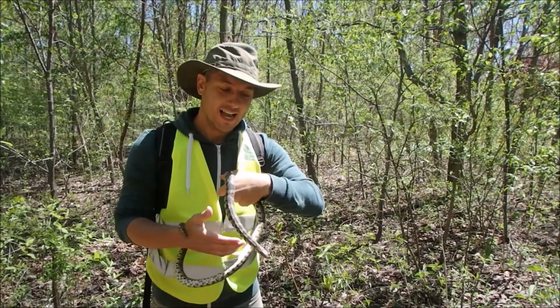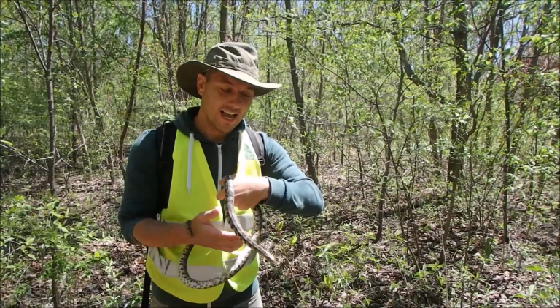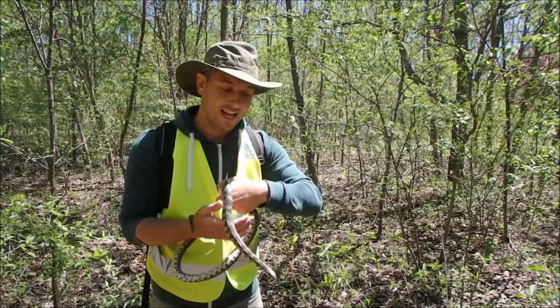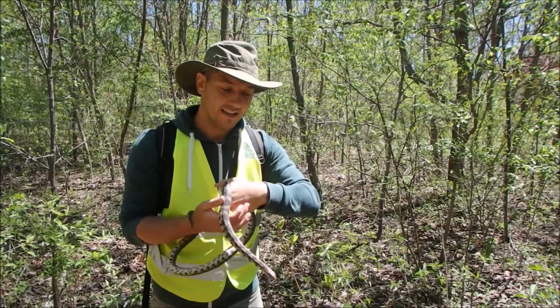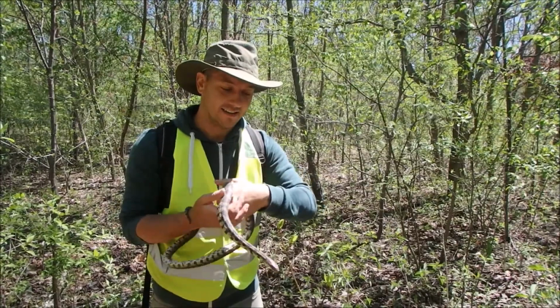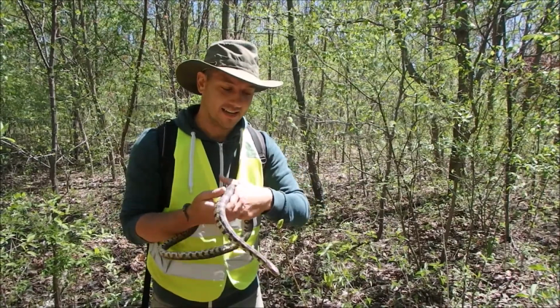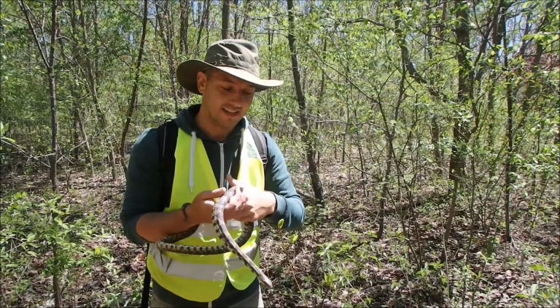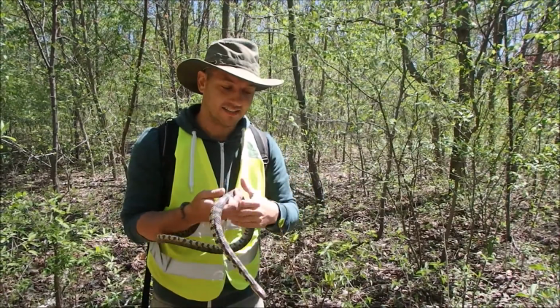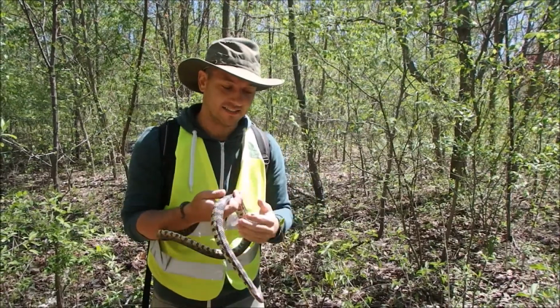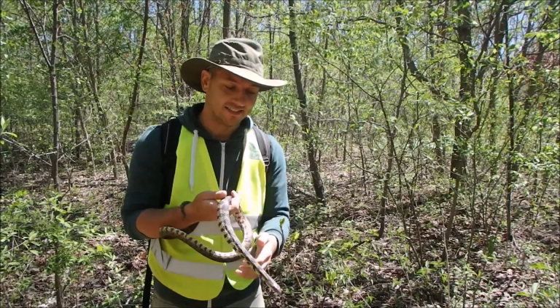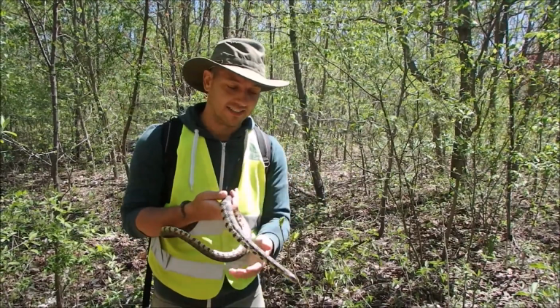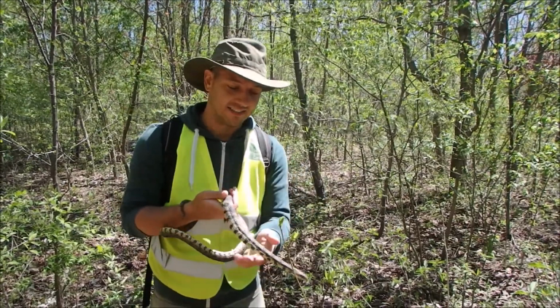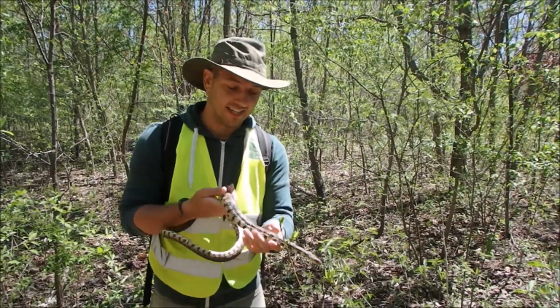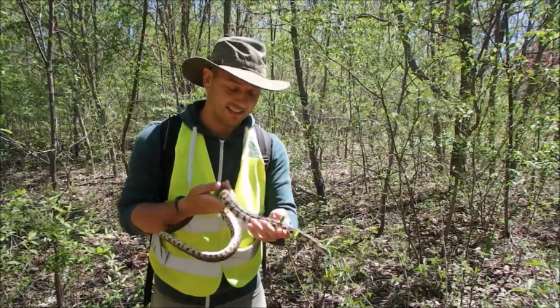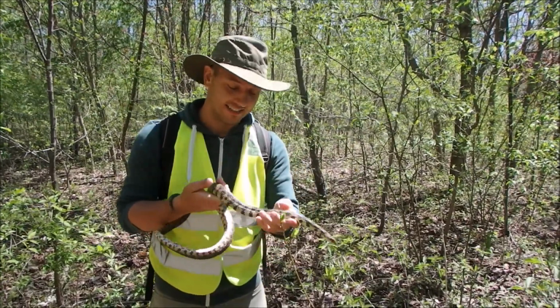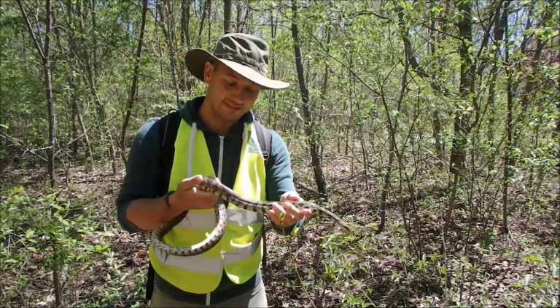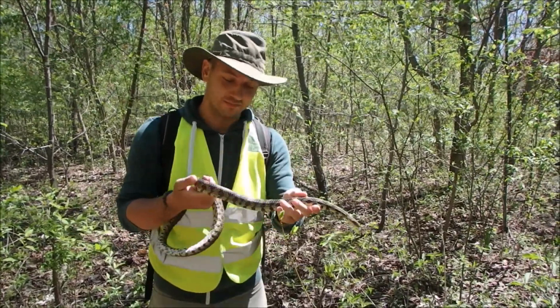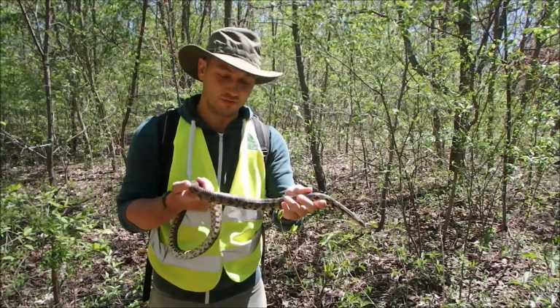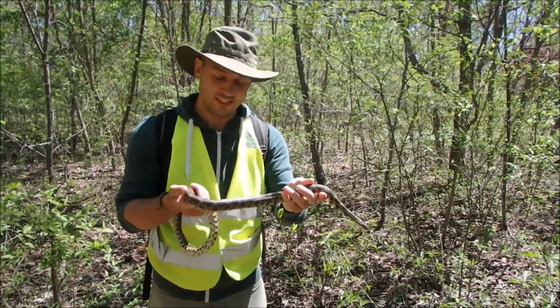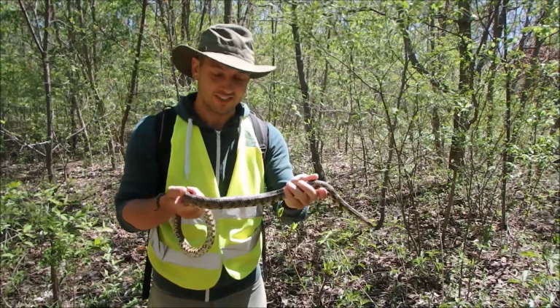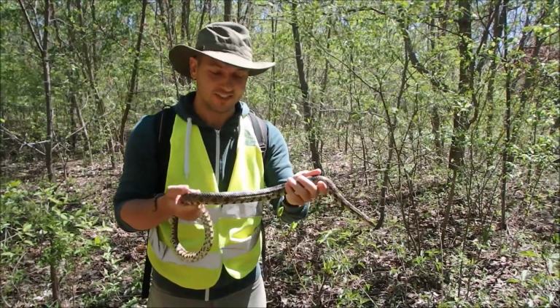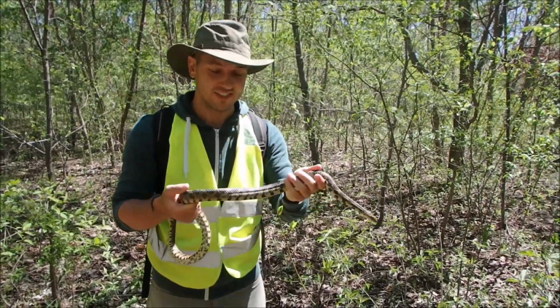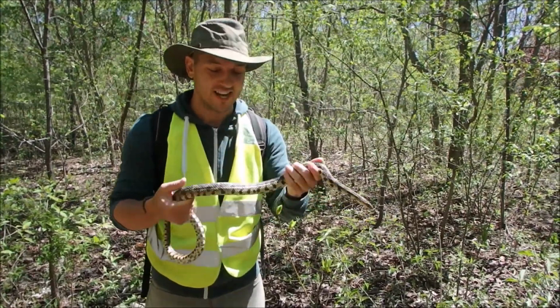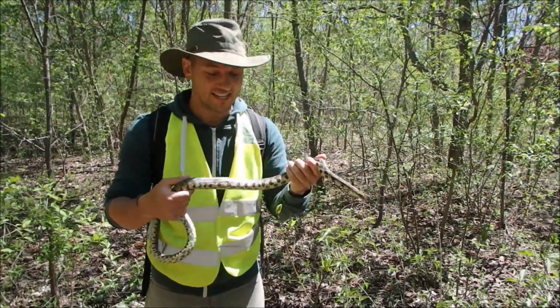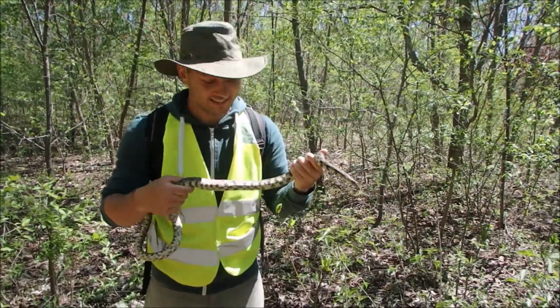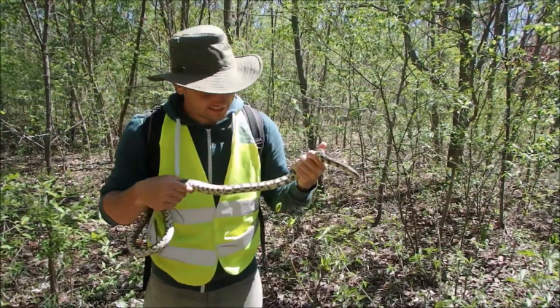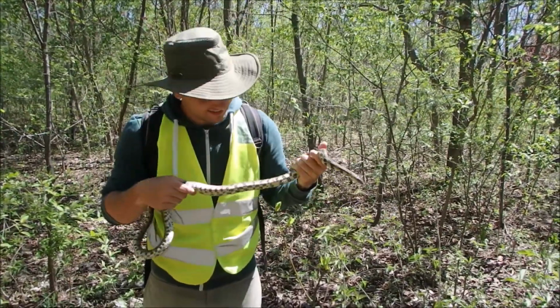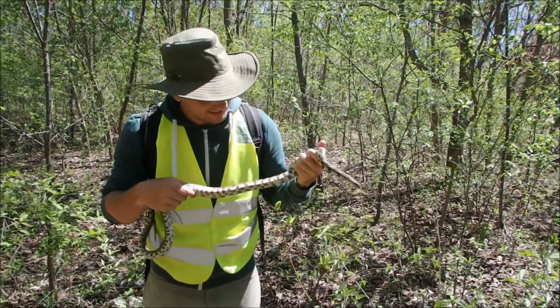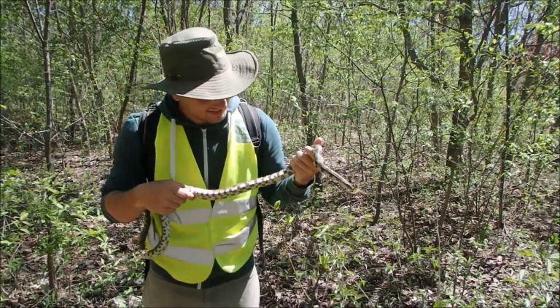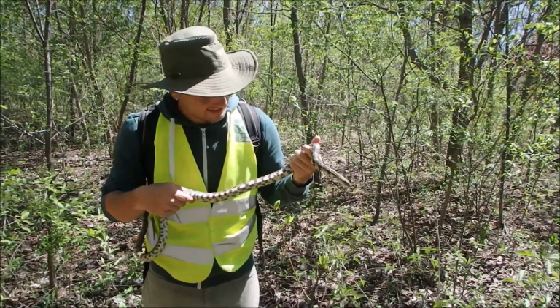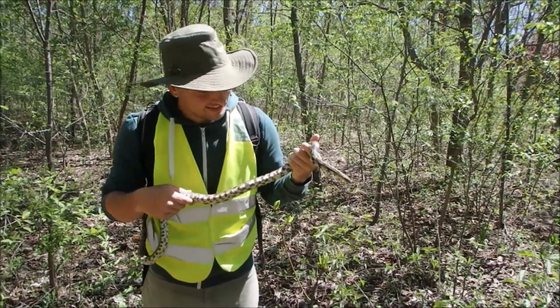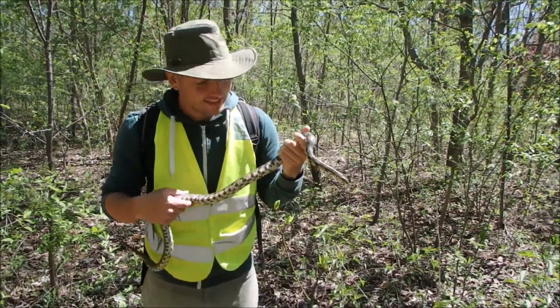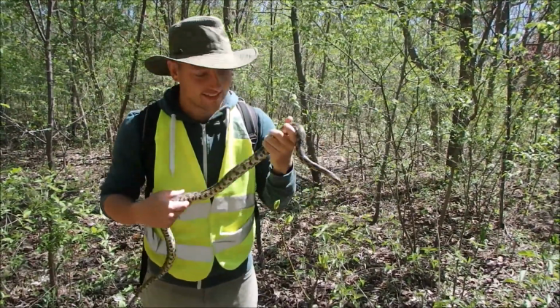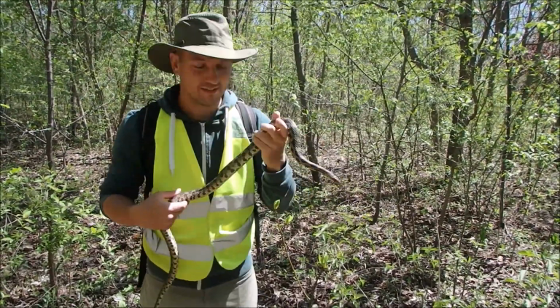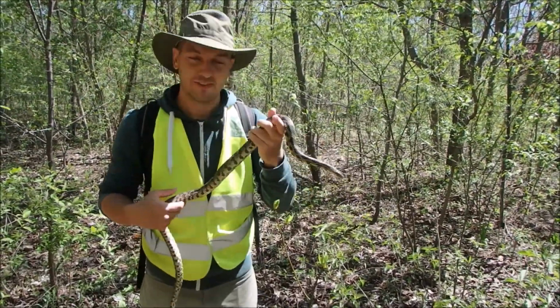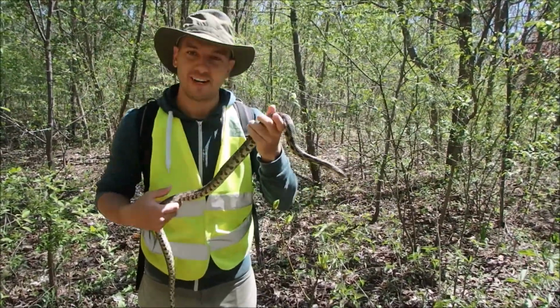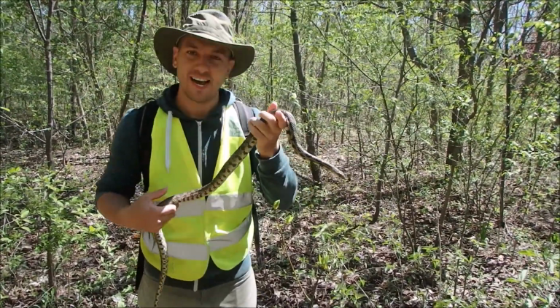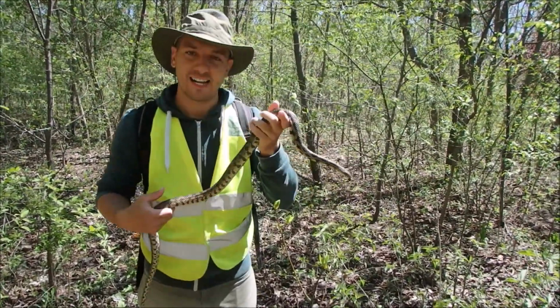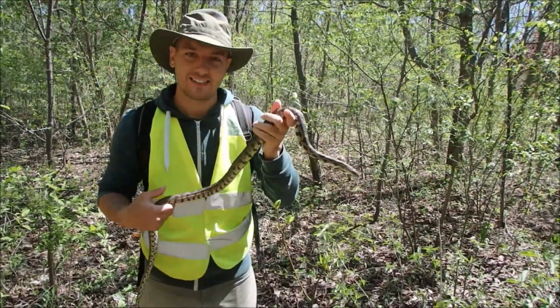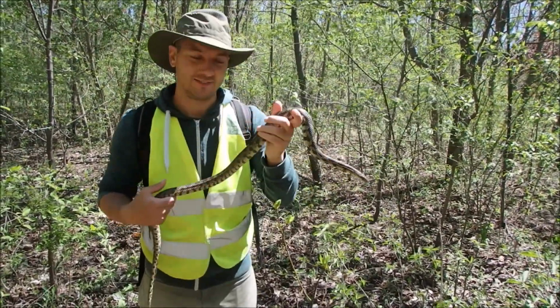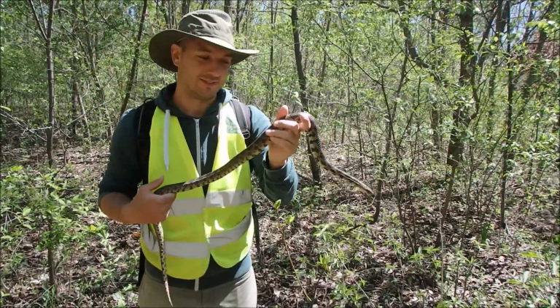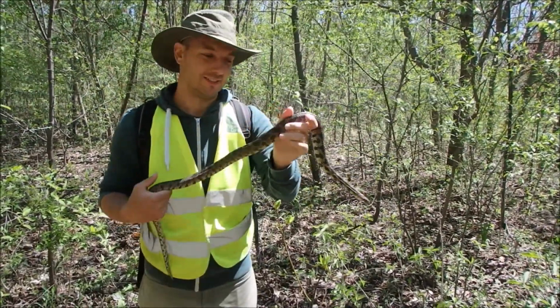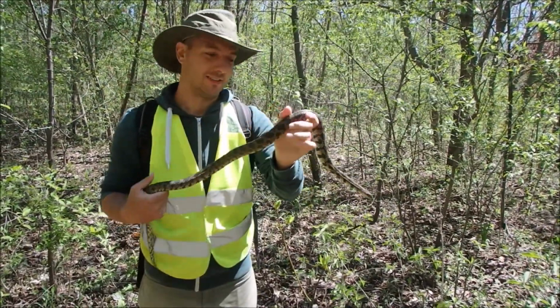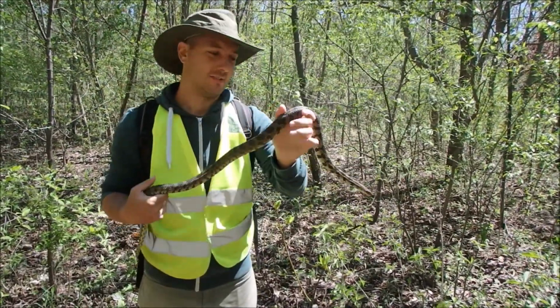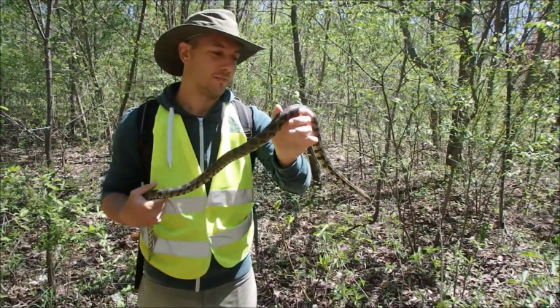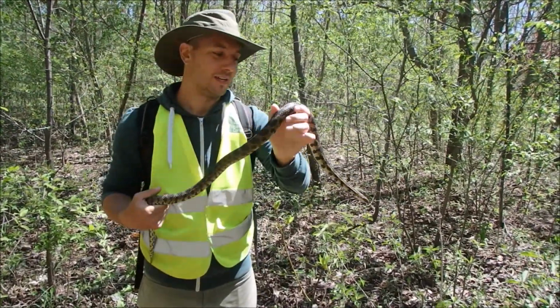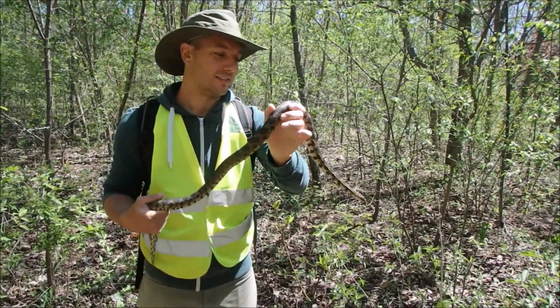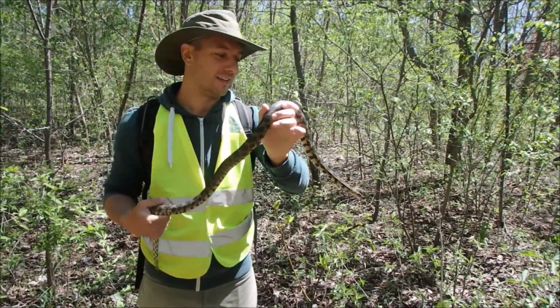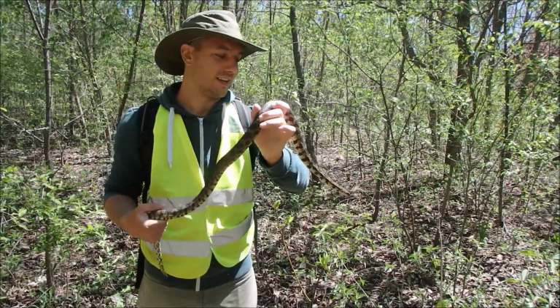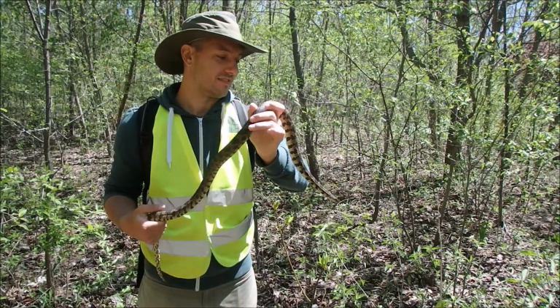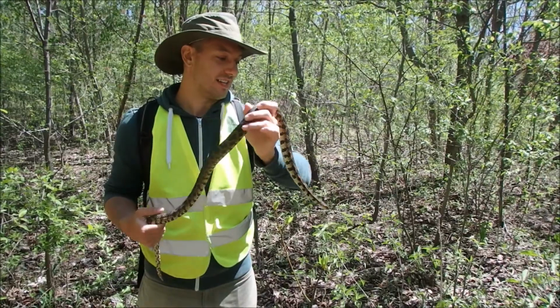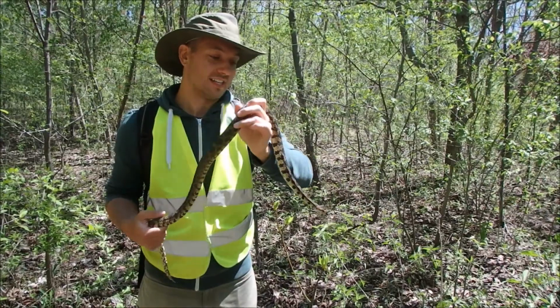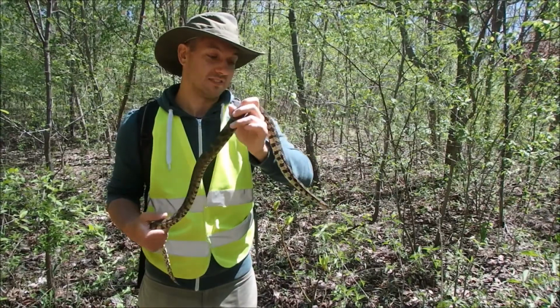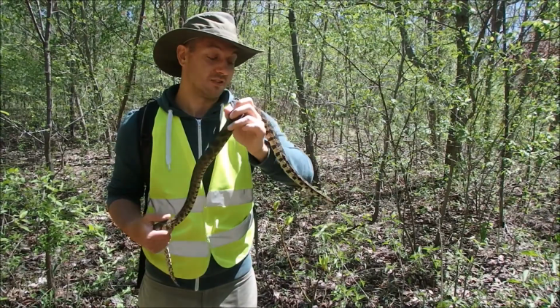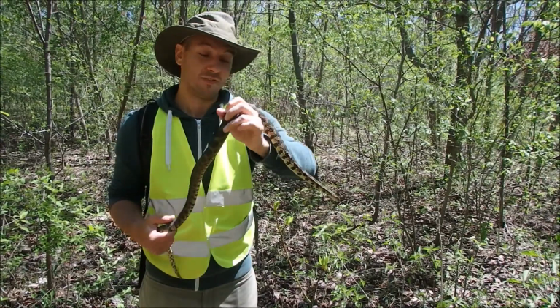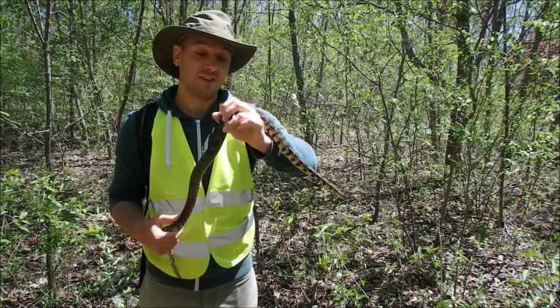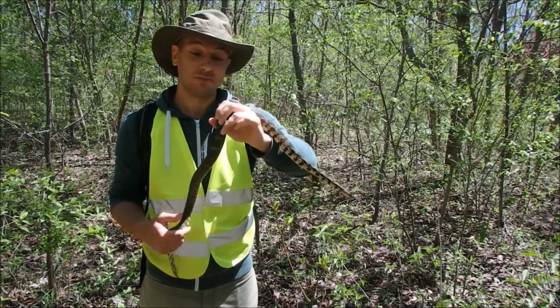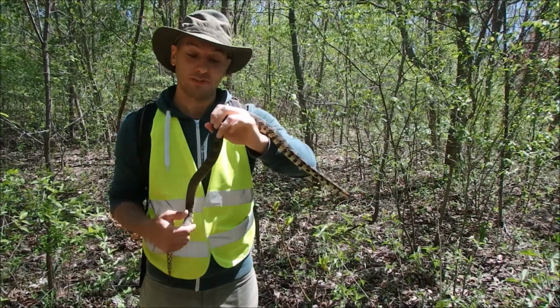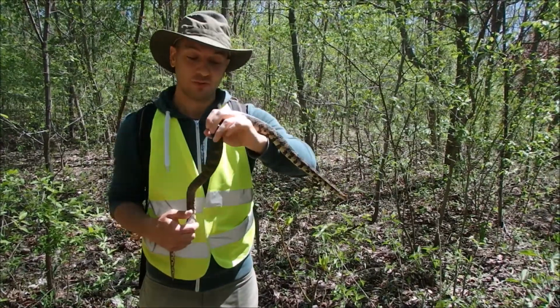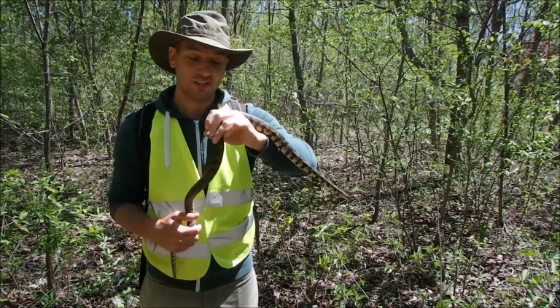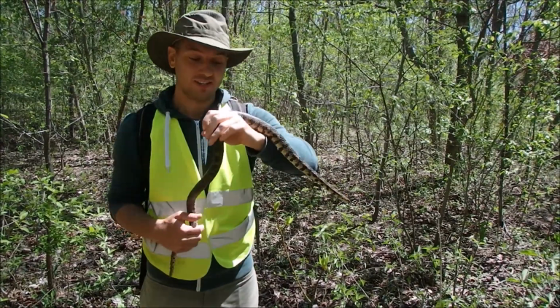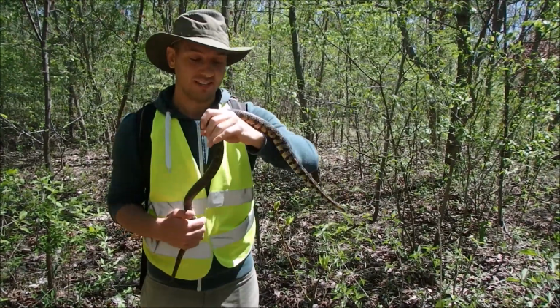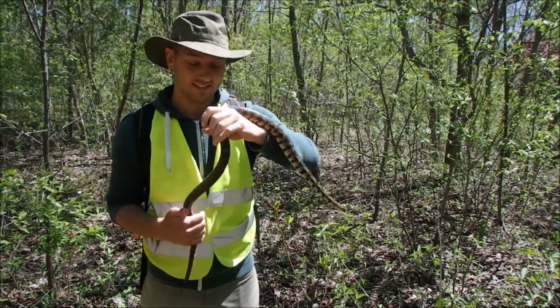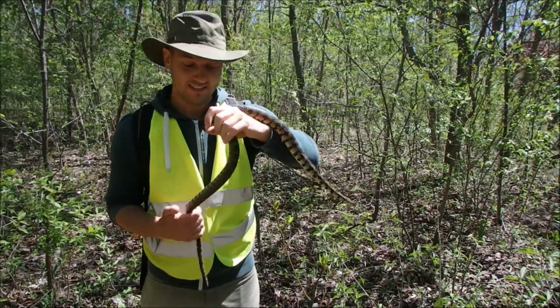As you can see, these guys can get pretty good size. They're very active, but so far he's been quite docile.